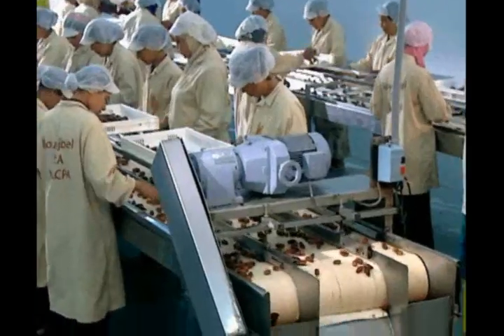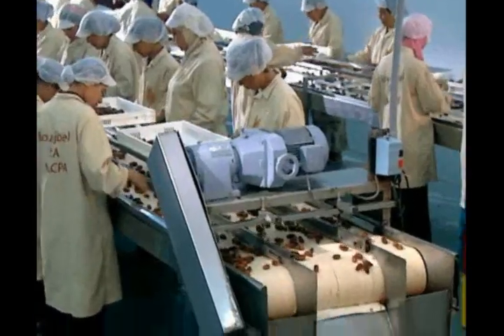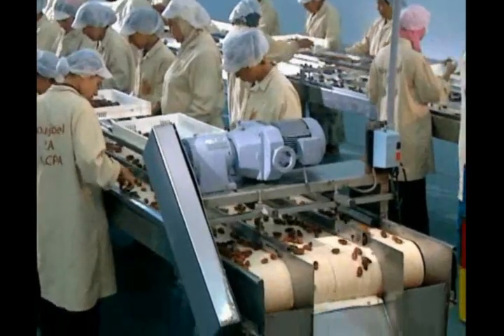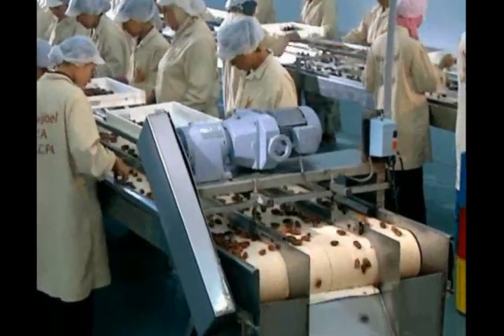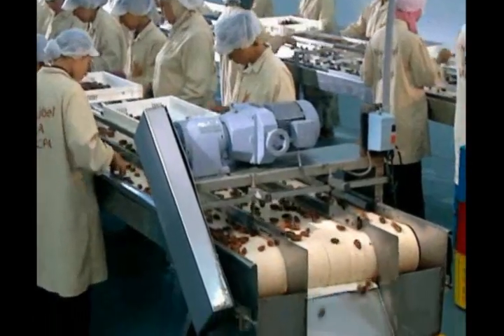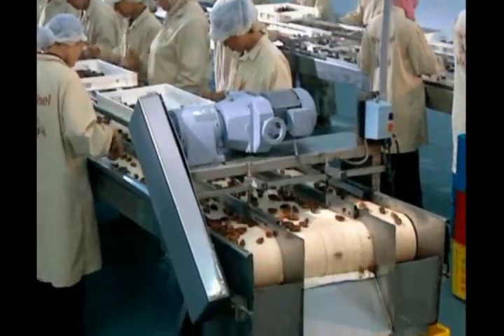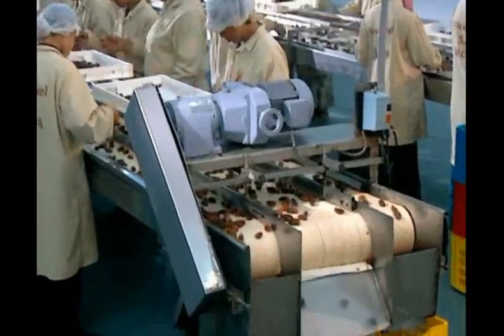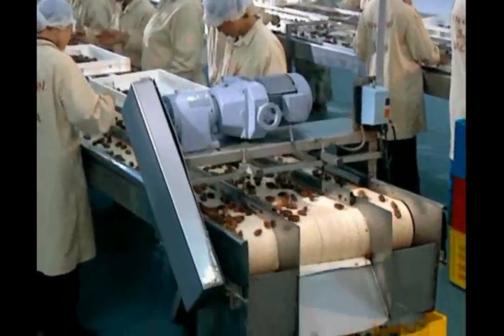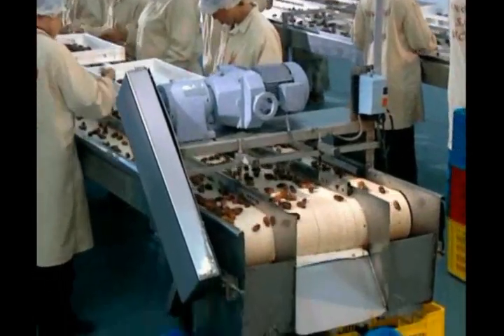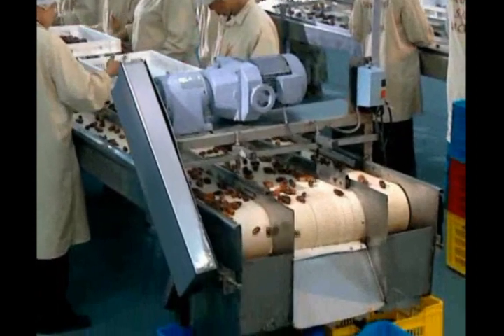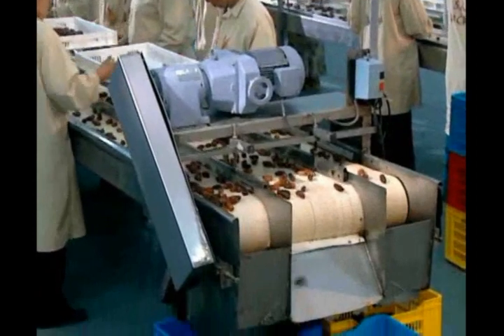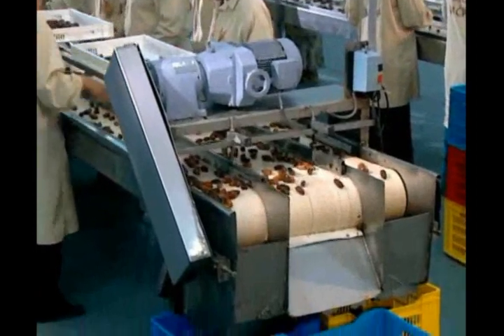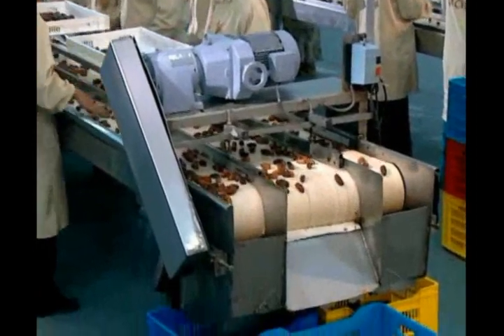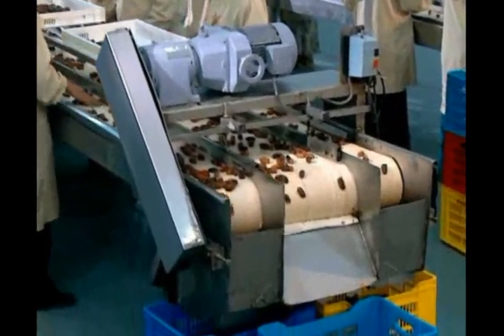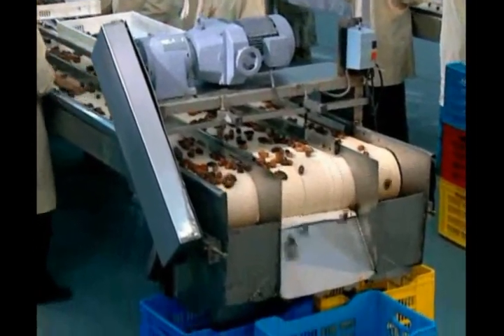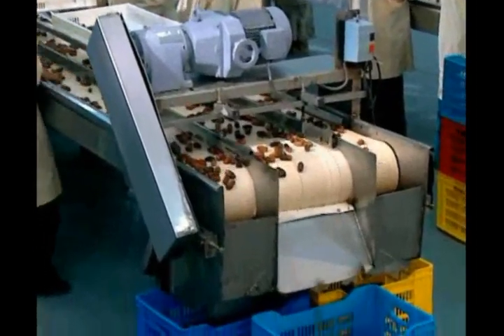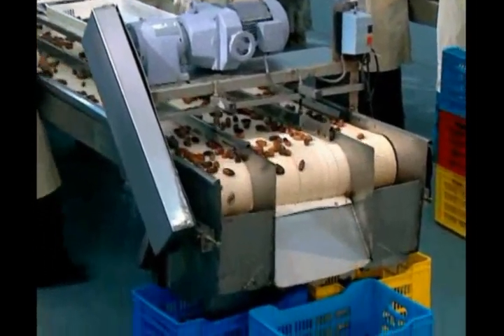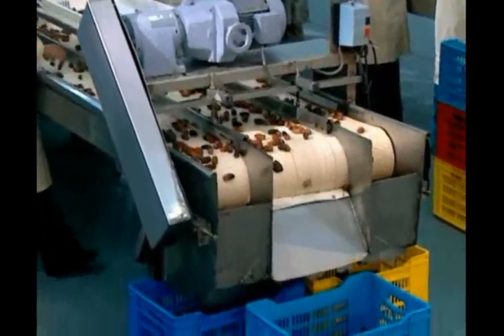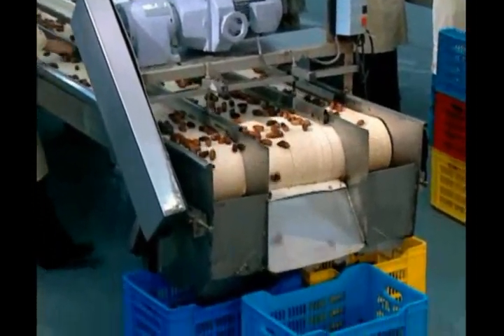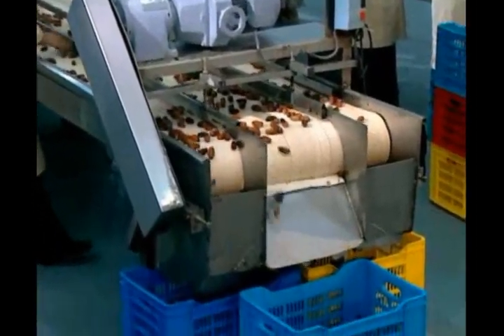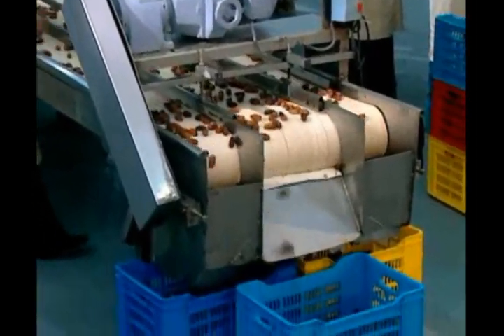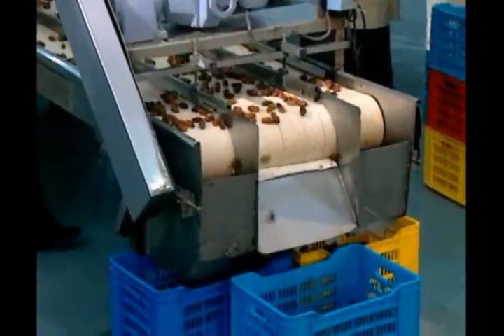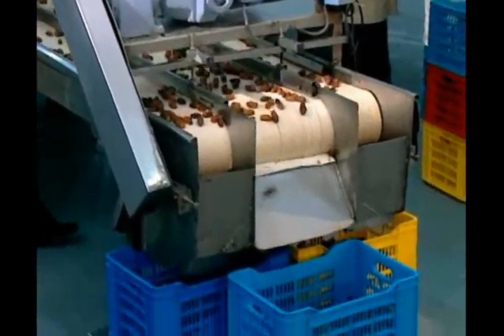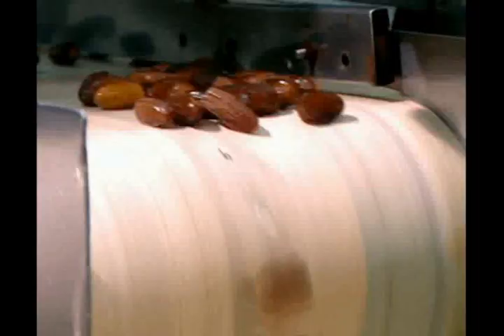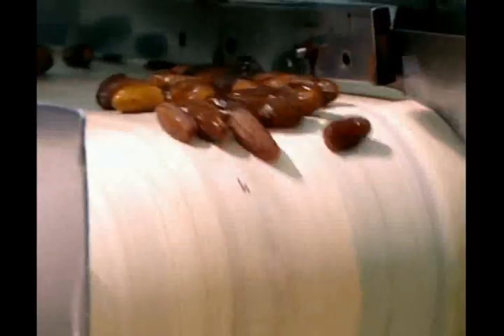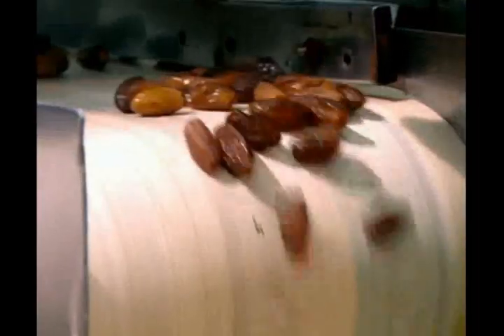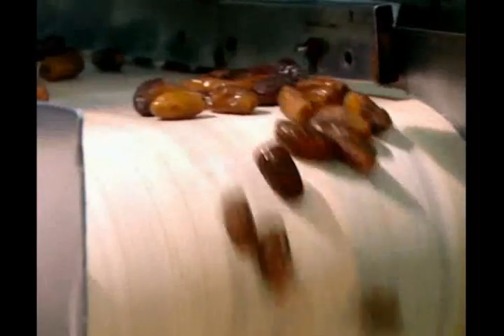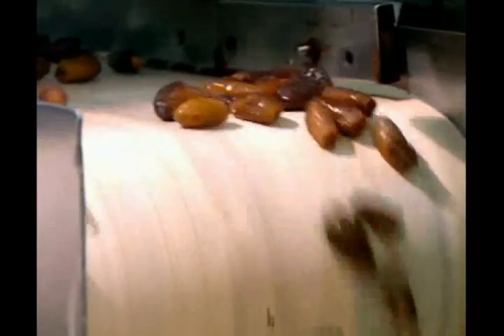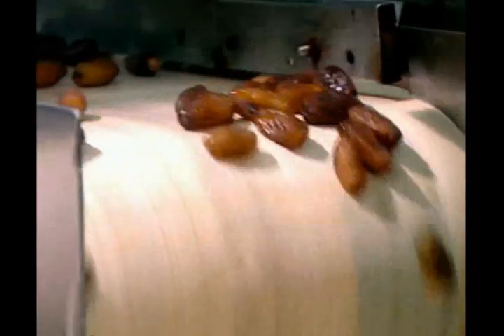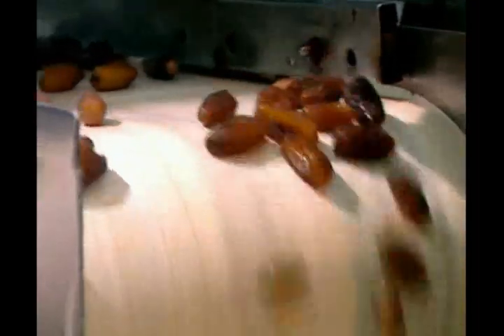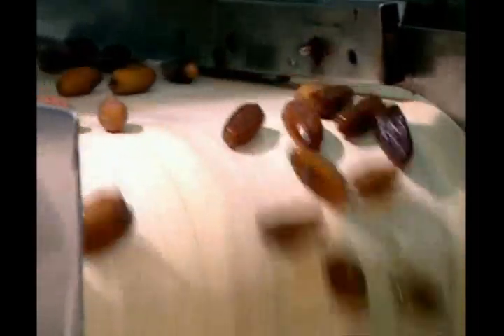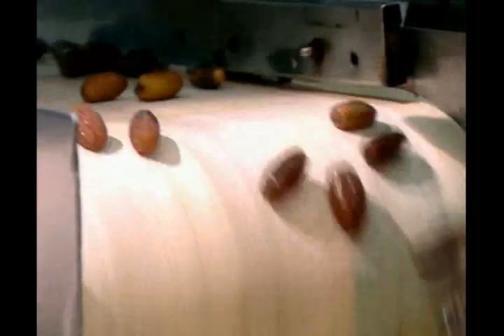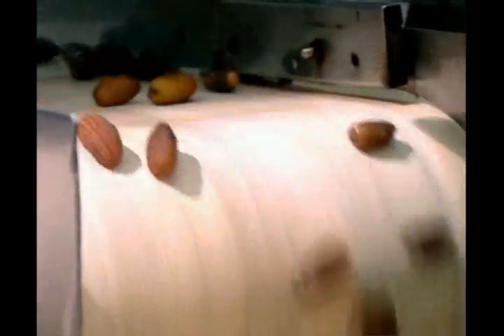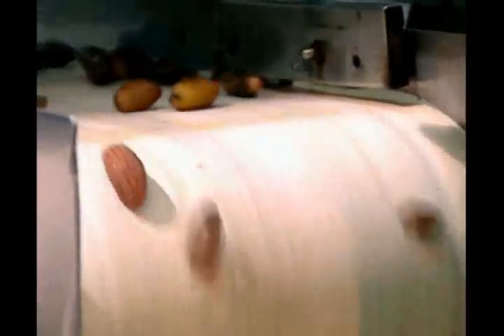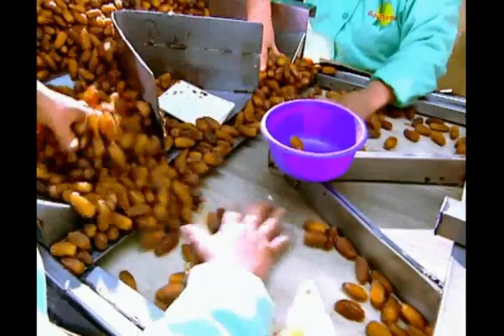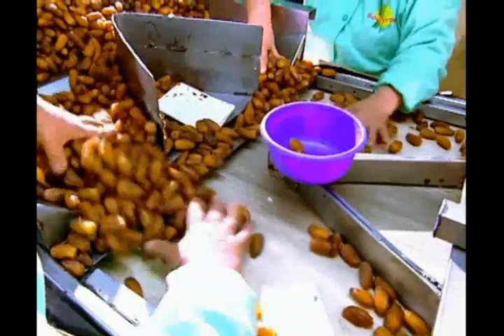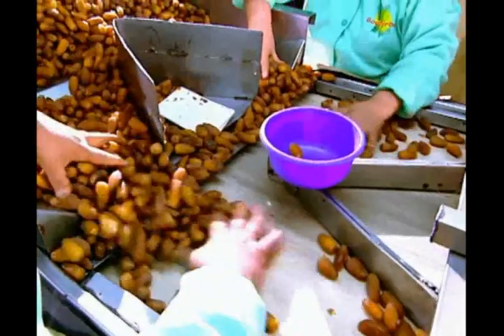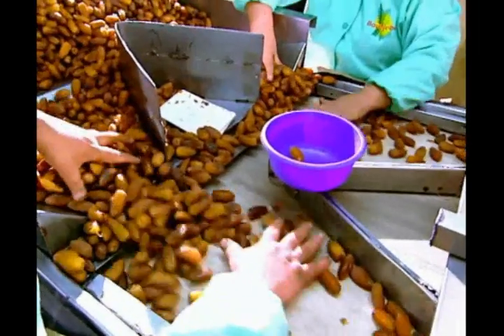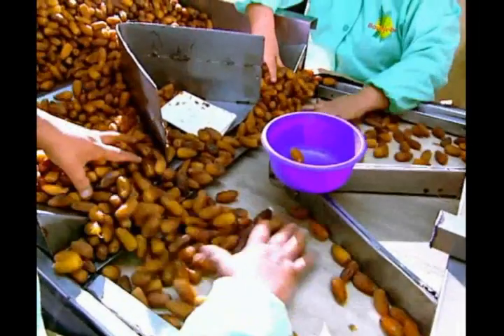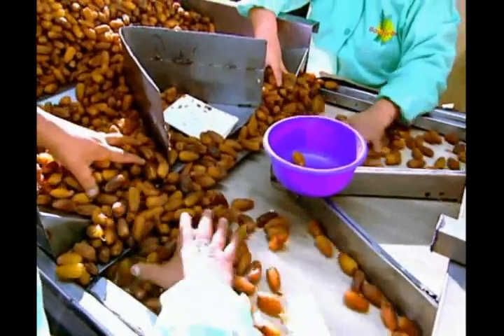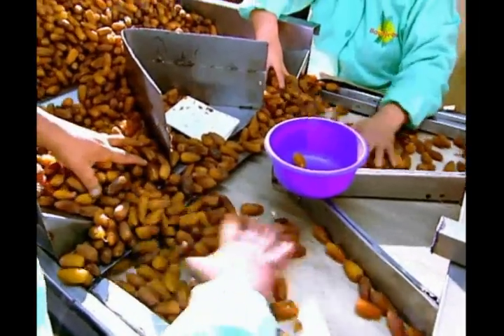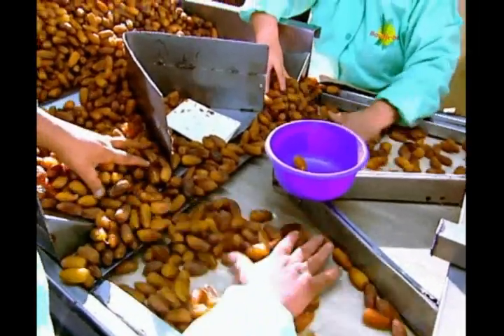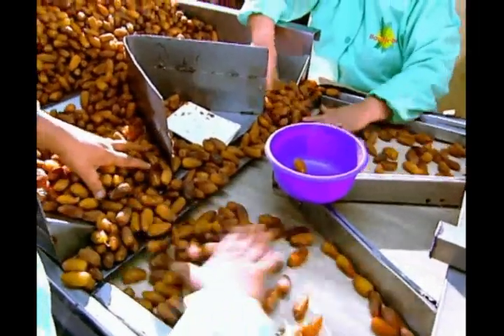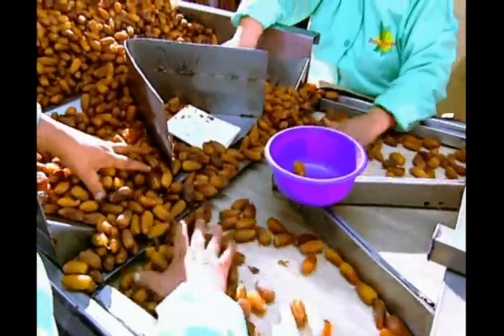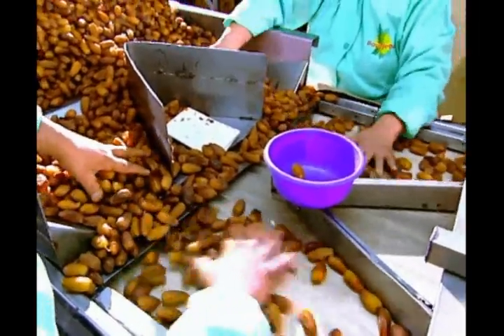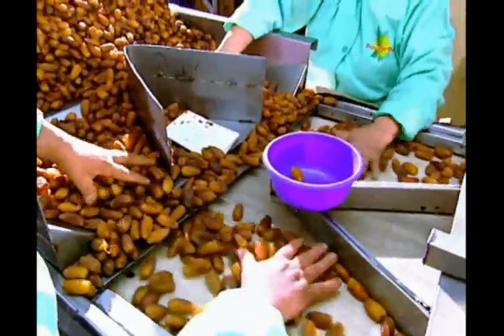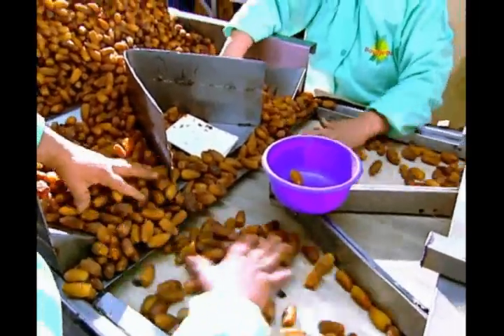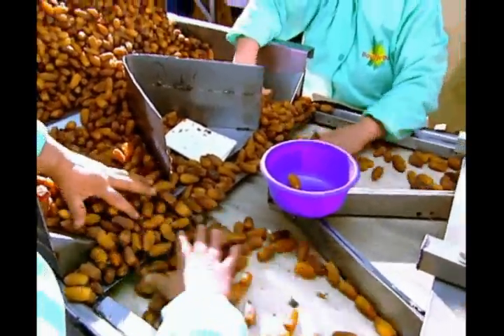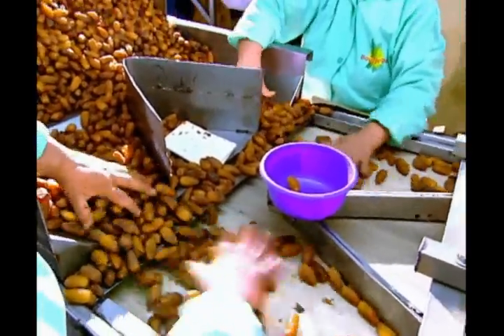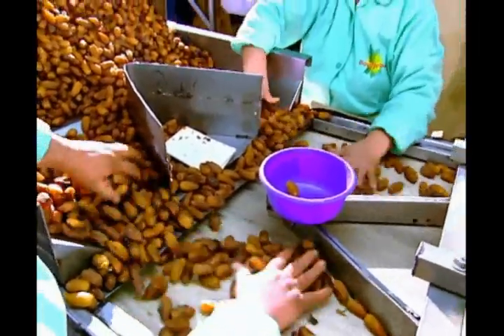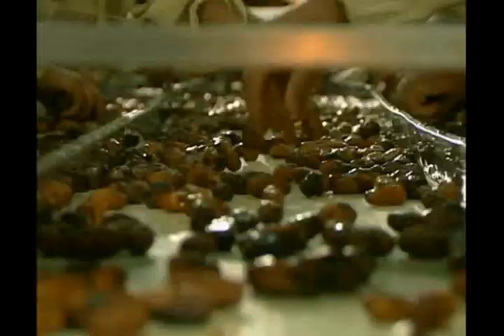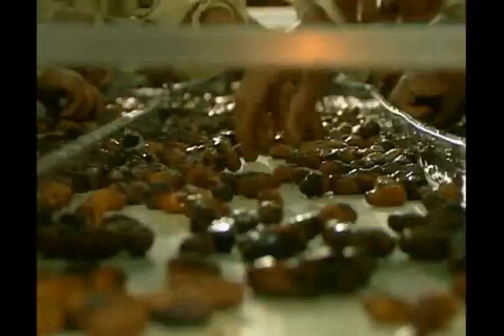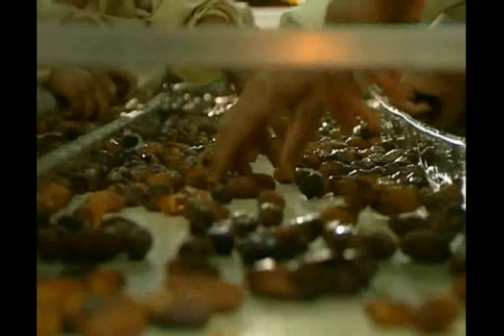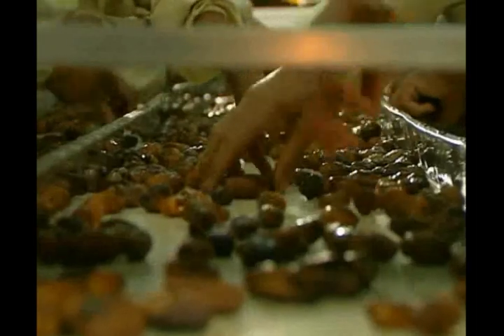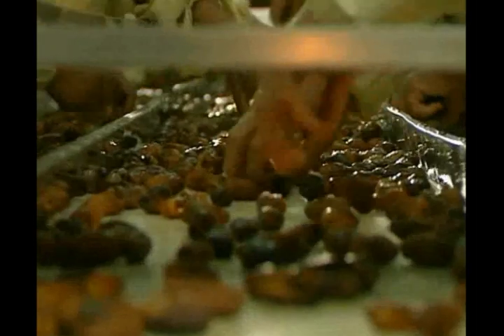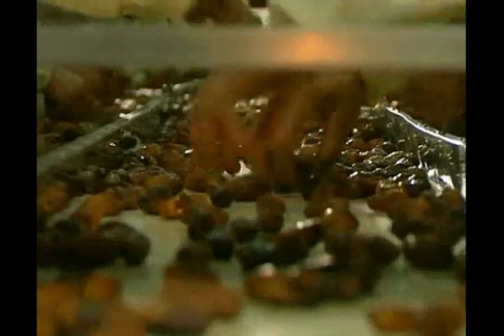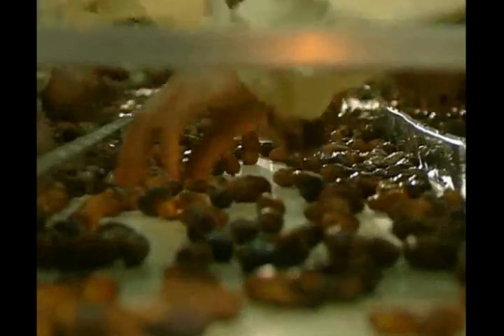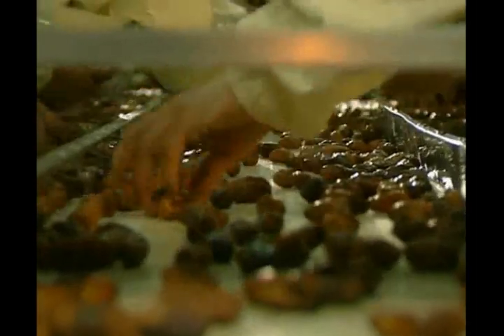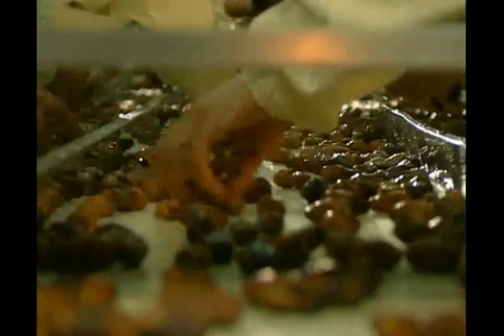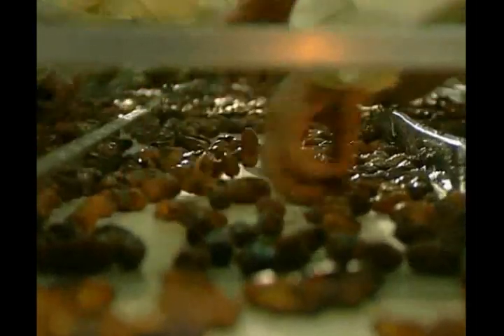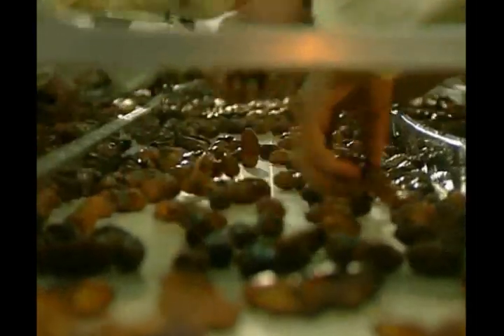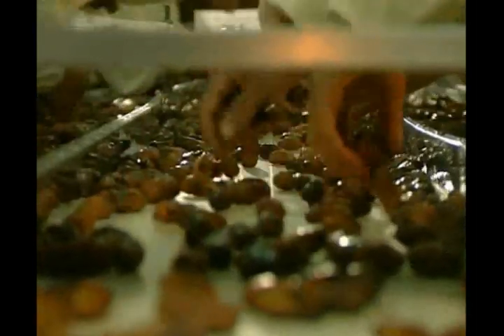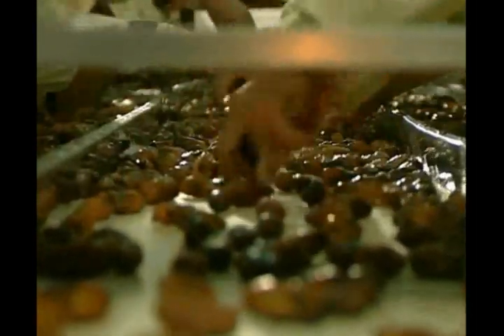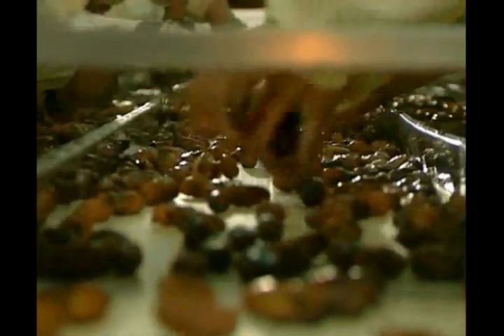Loose dates are sorted according to texture and size. Spoiled dates are removed and delivered to another site in the factory.